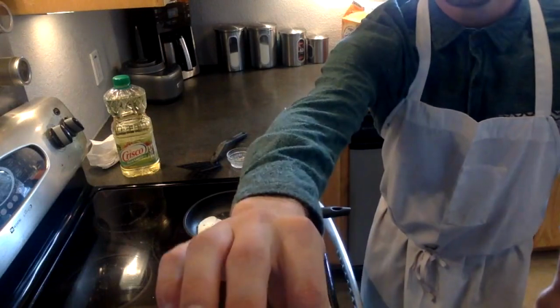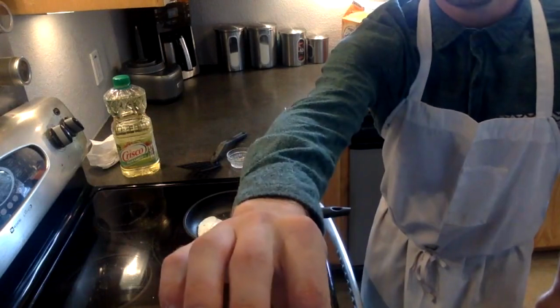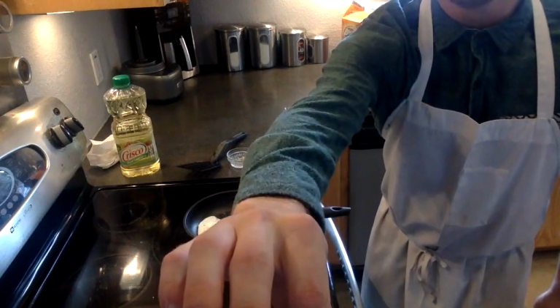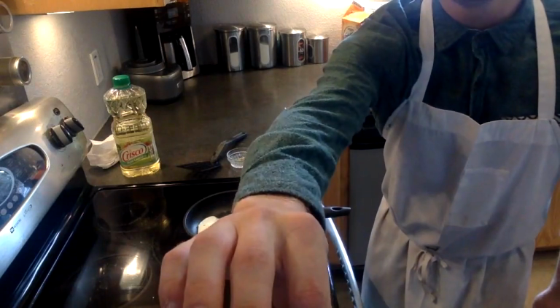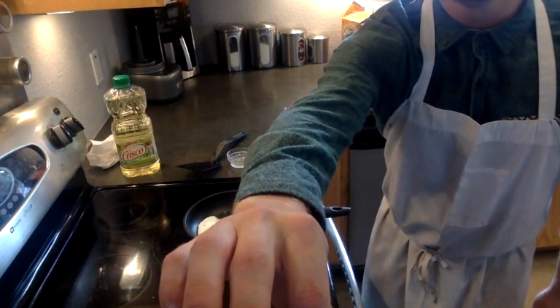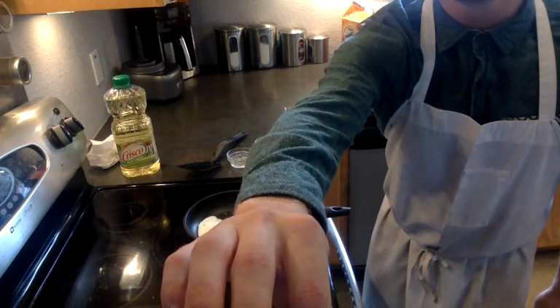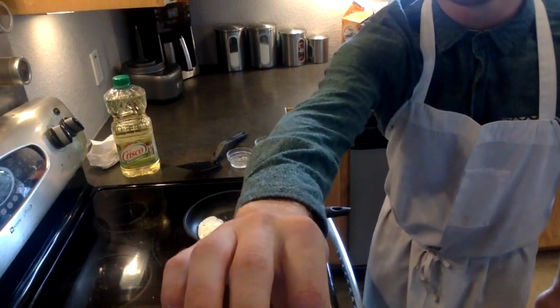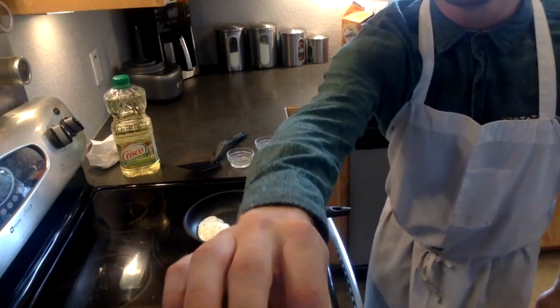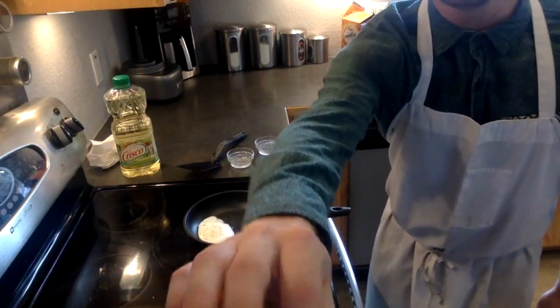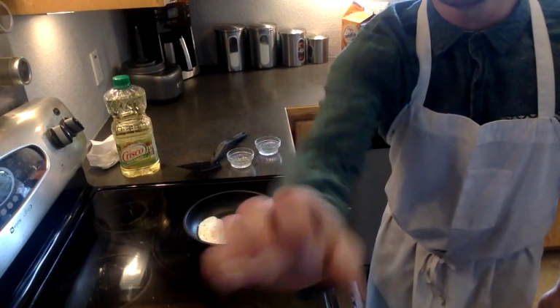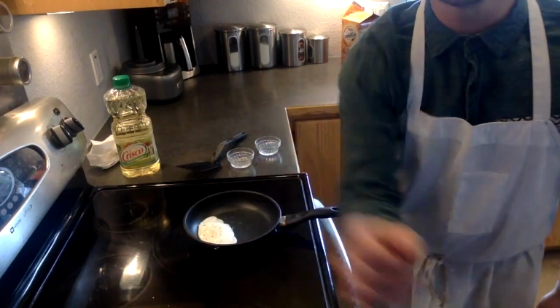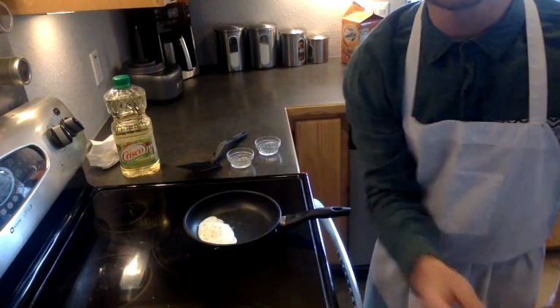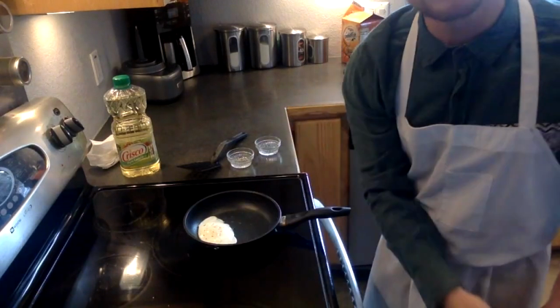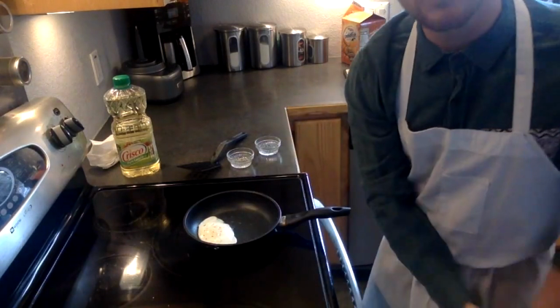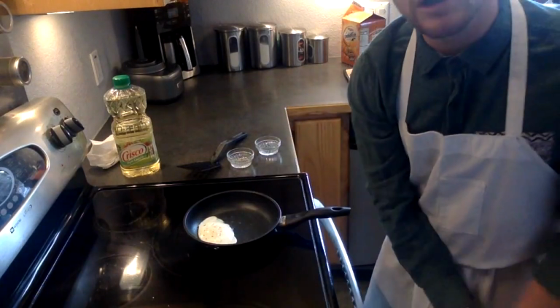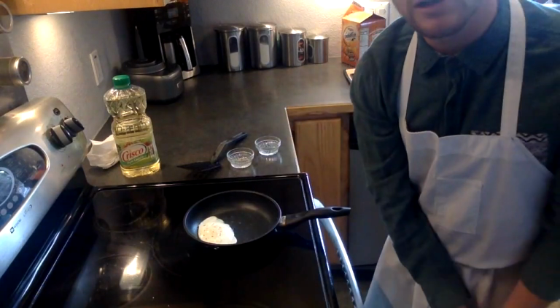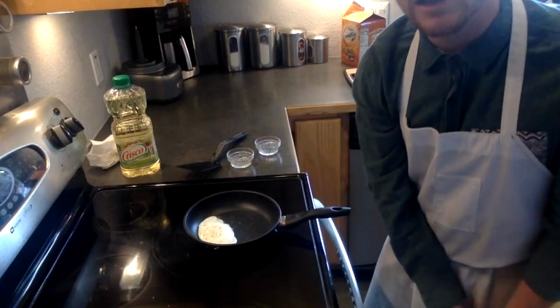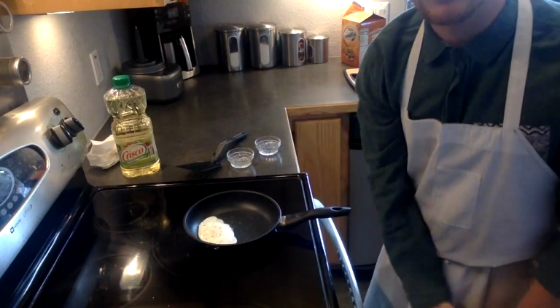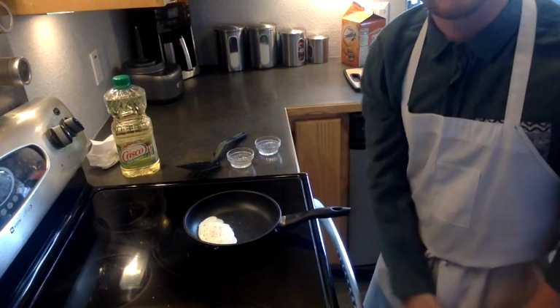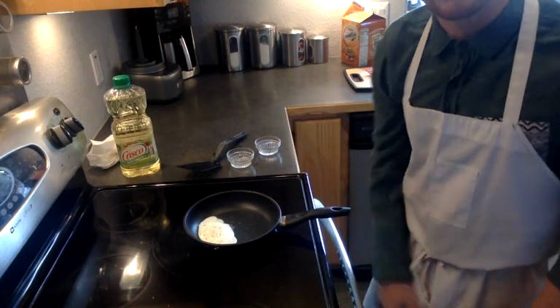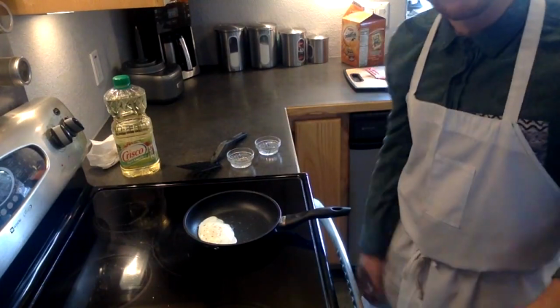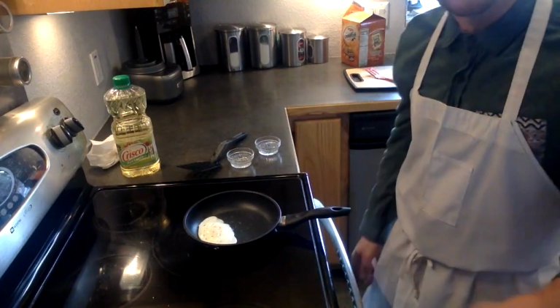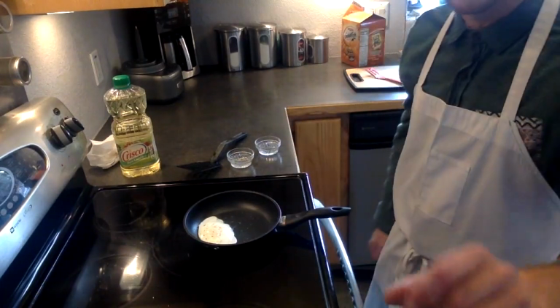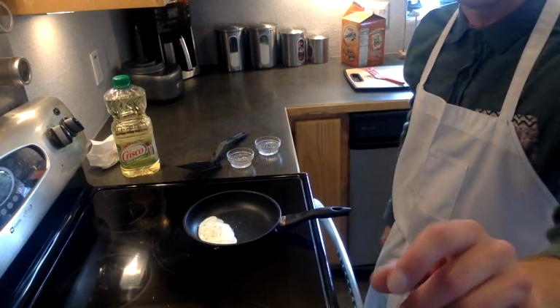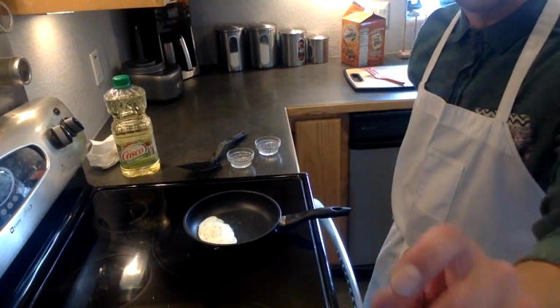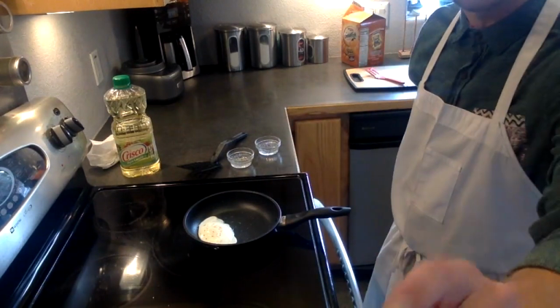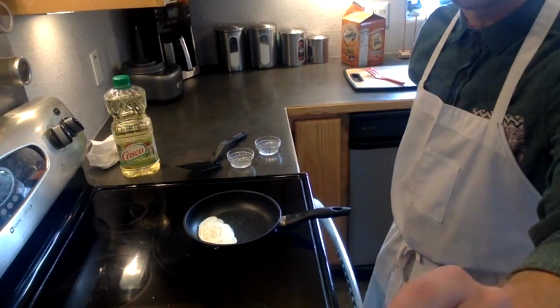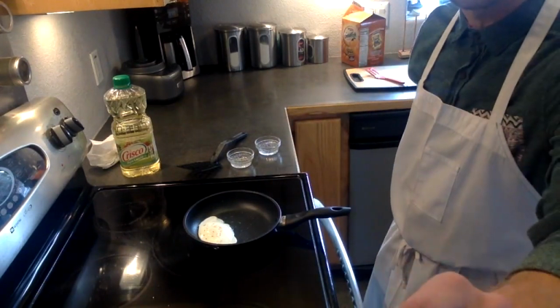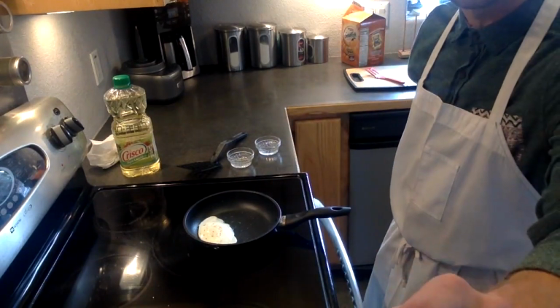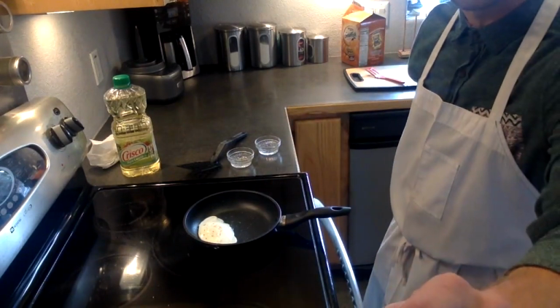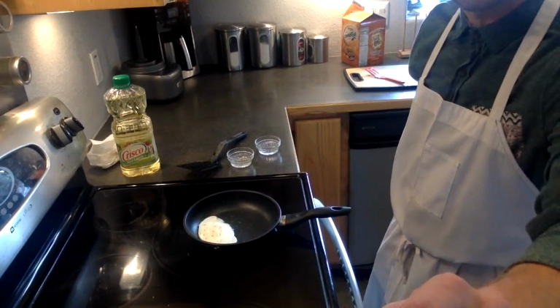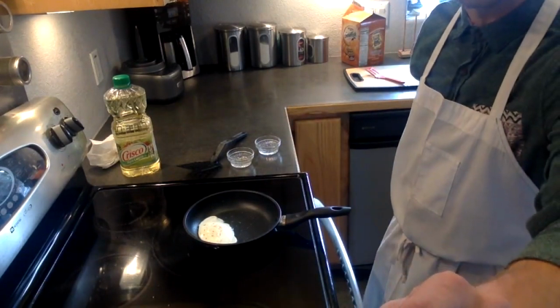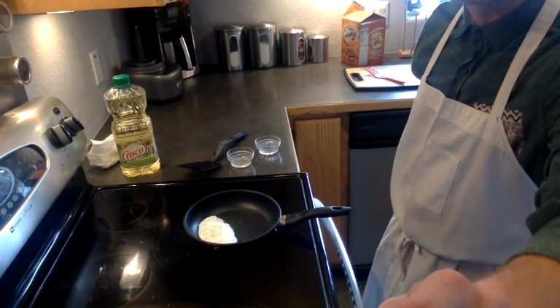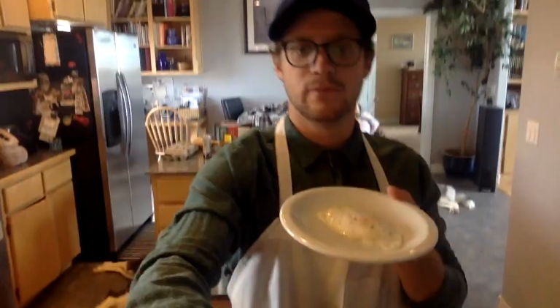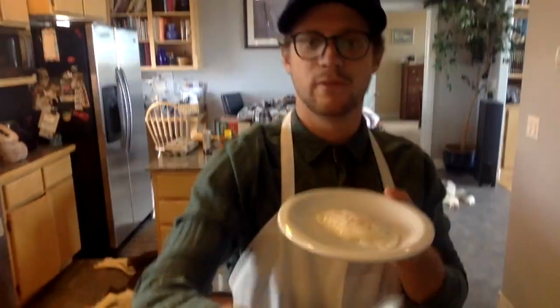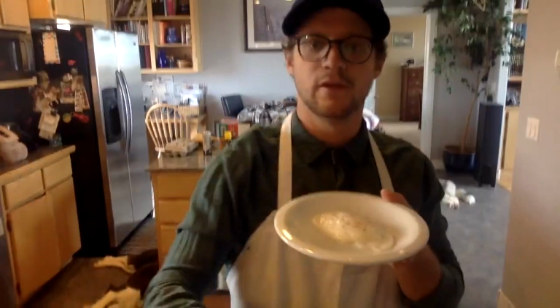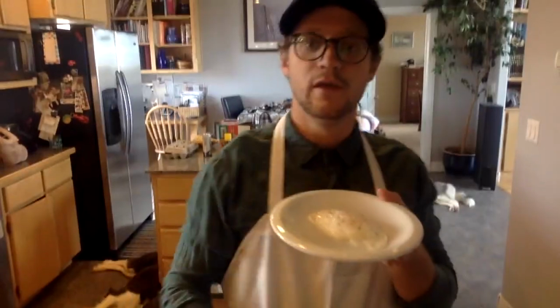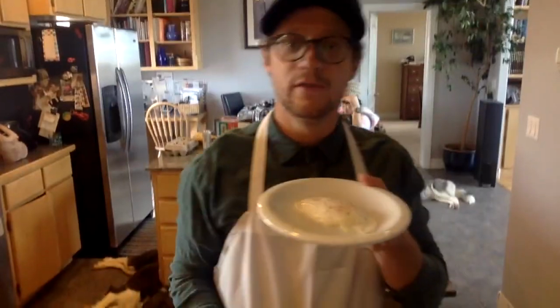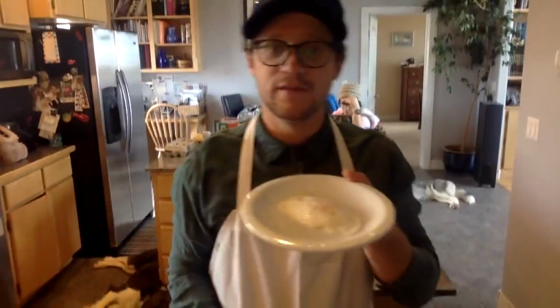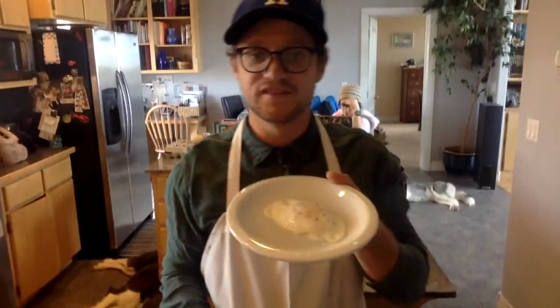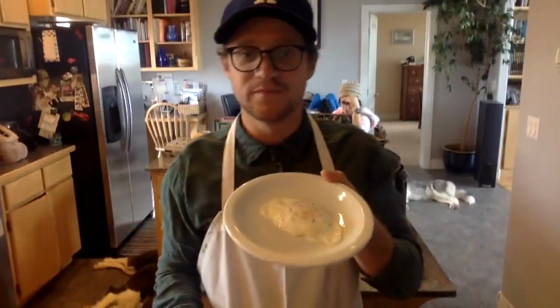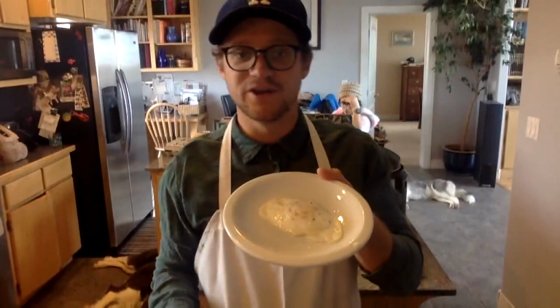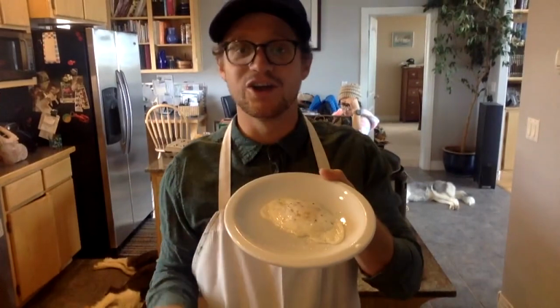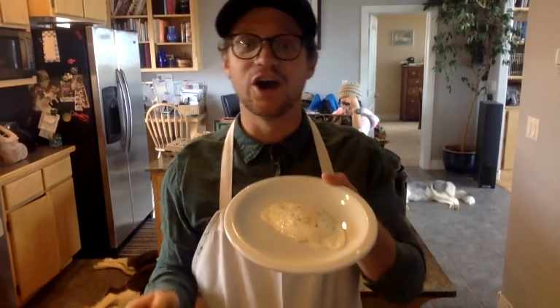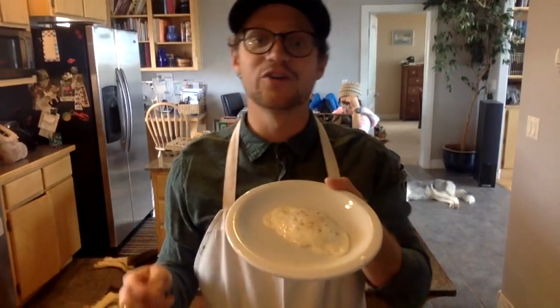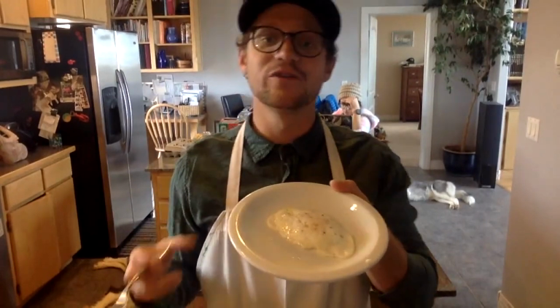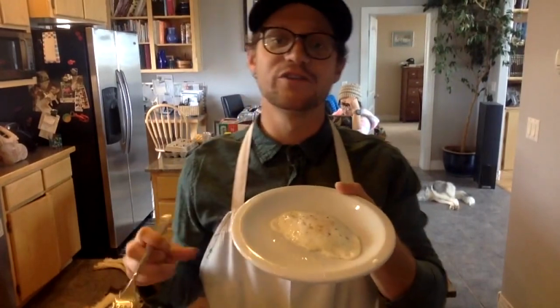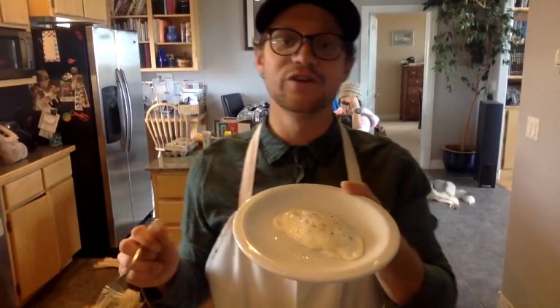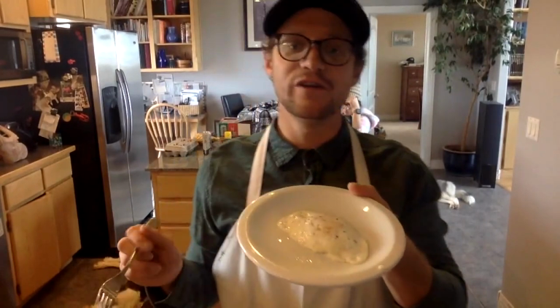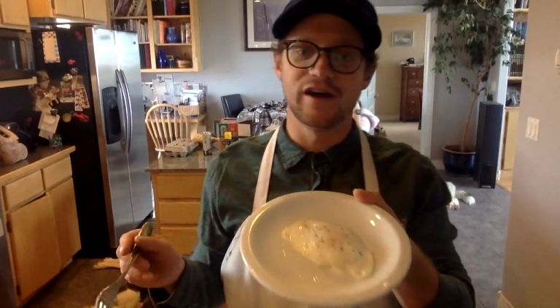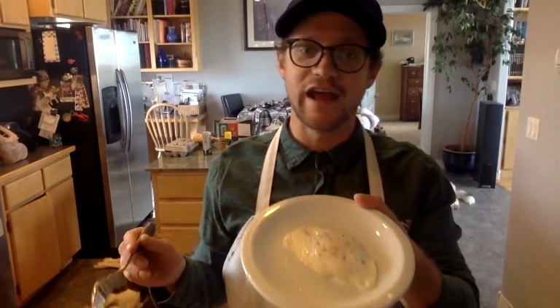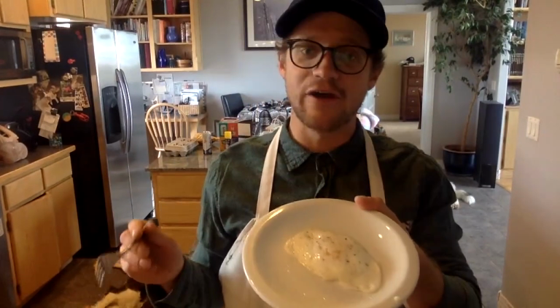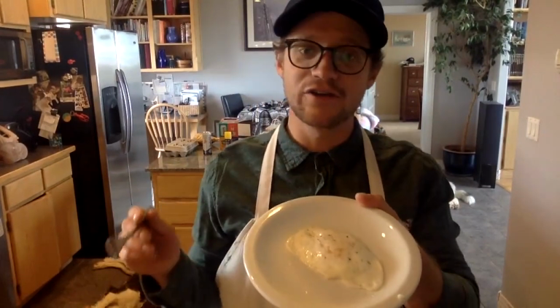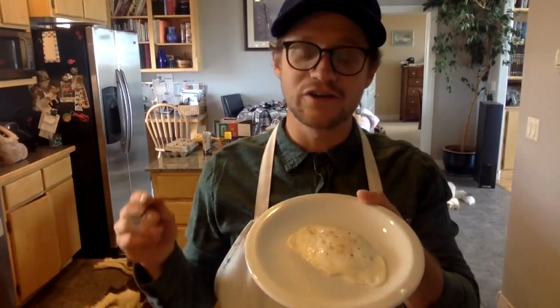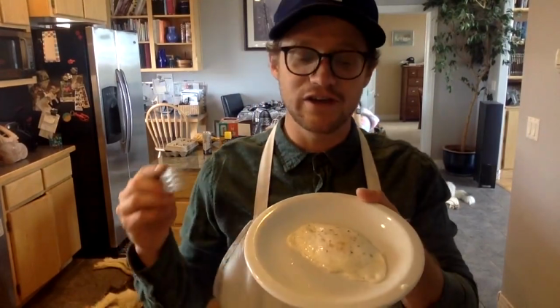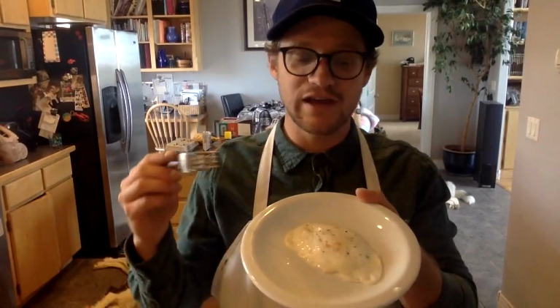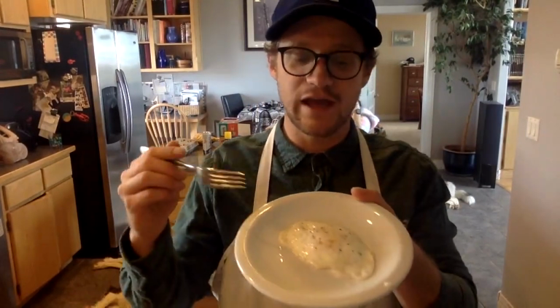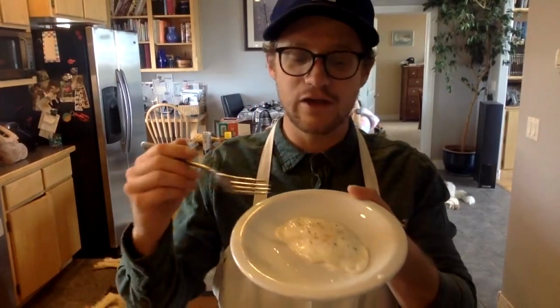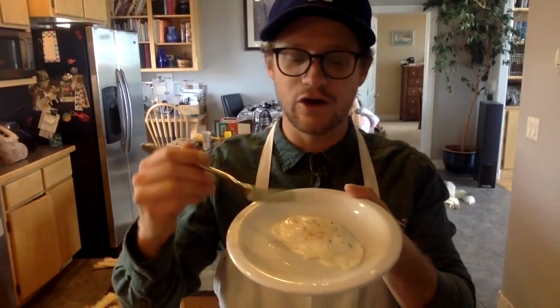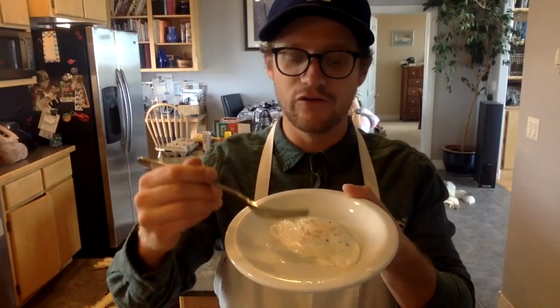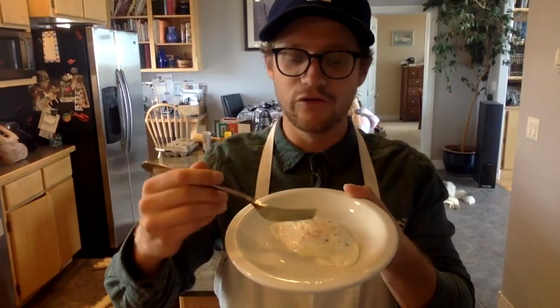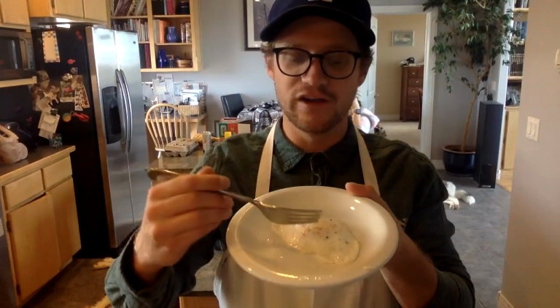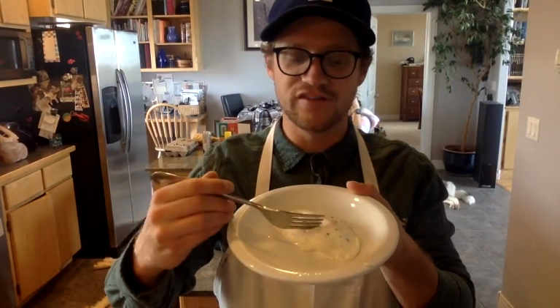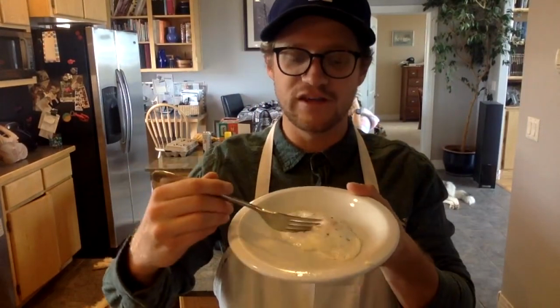We've cooked the whites through and our egg is starting to move easy again. Once you serve this you'll just want to let it cool and it's ready to enjoy. This has been Connor Rindler on how to cook an egg over easy.